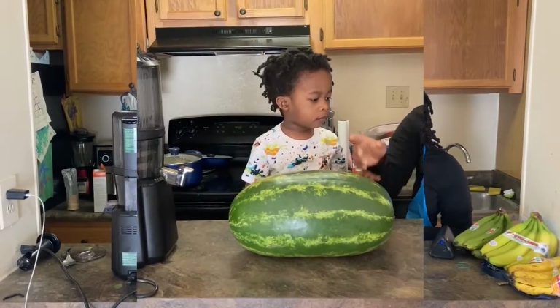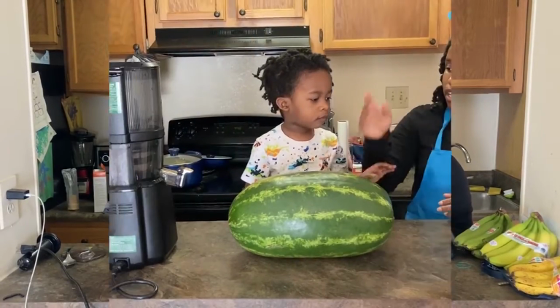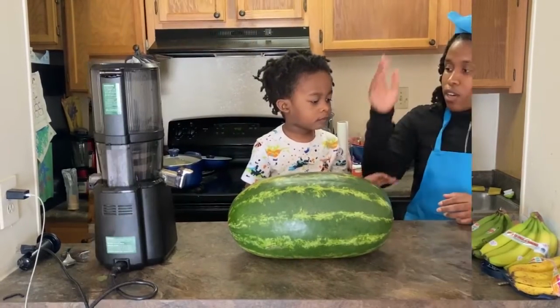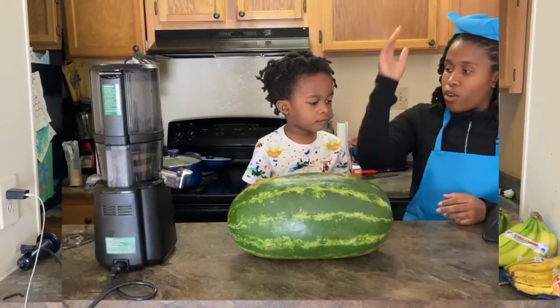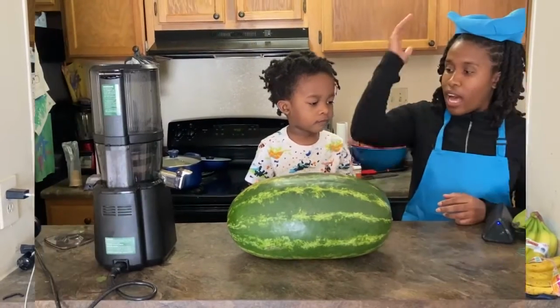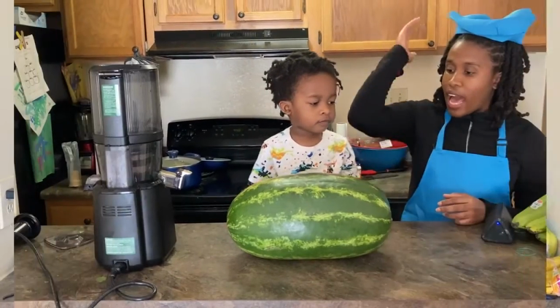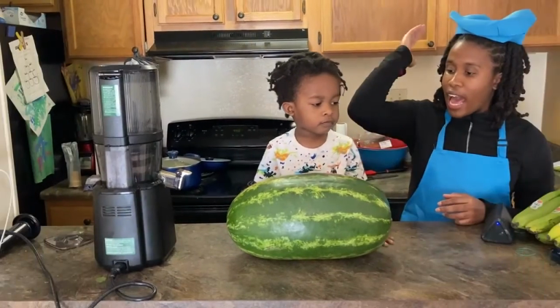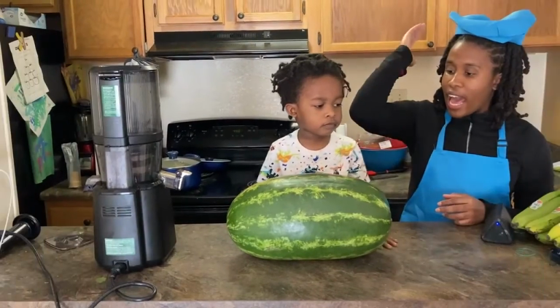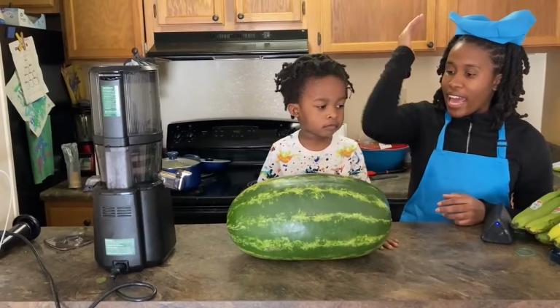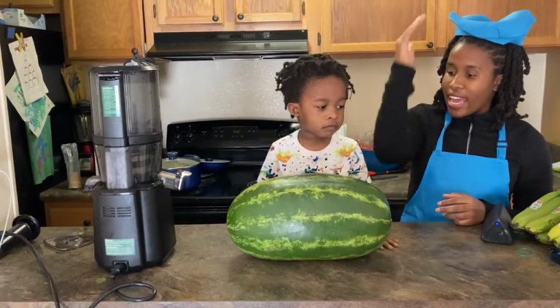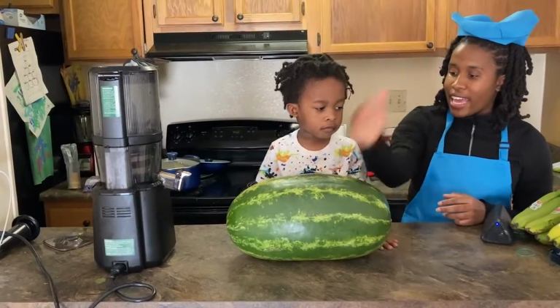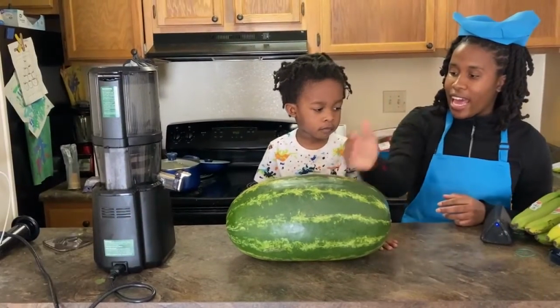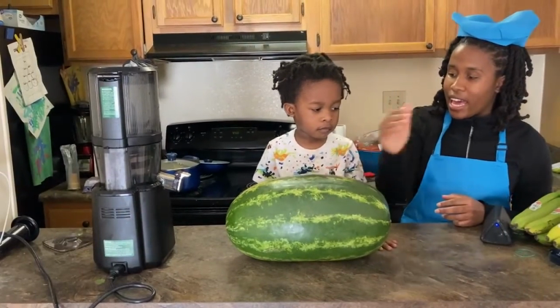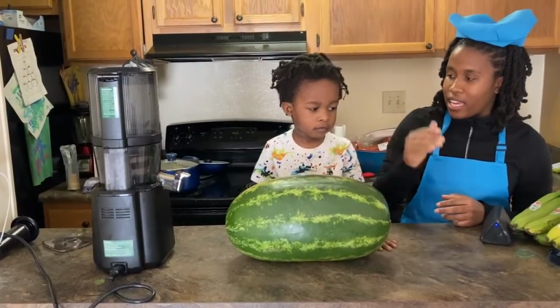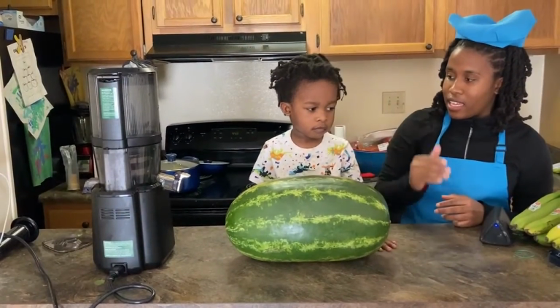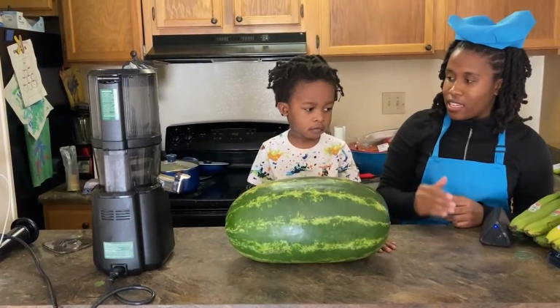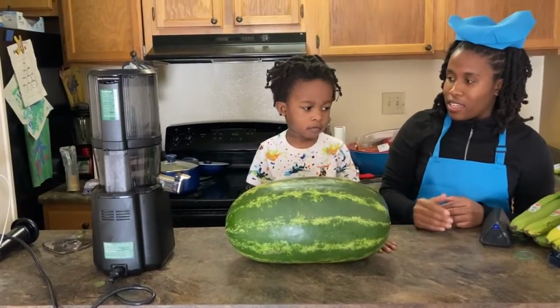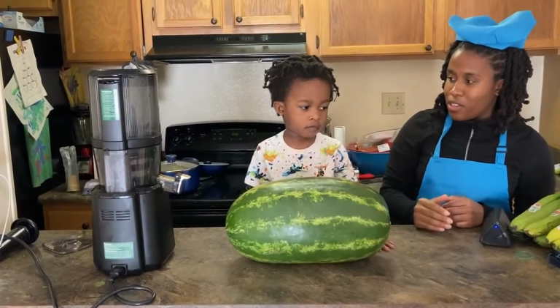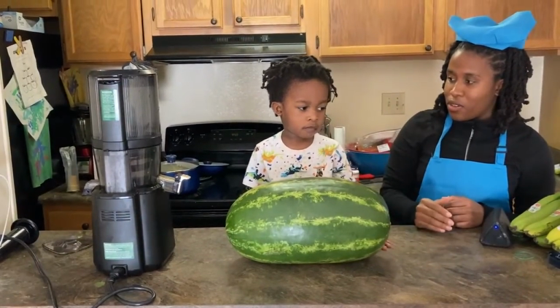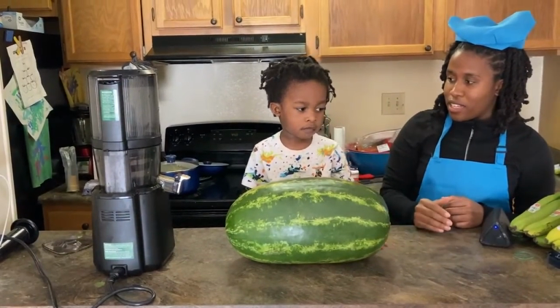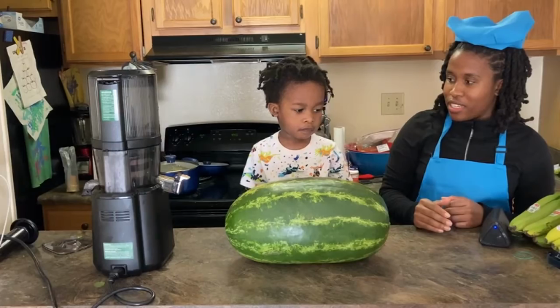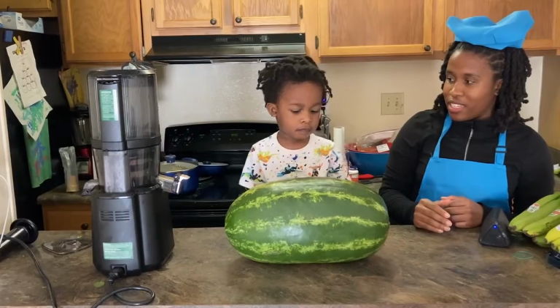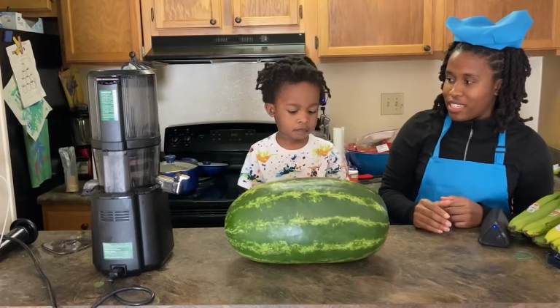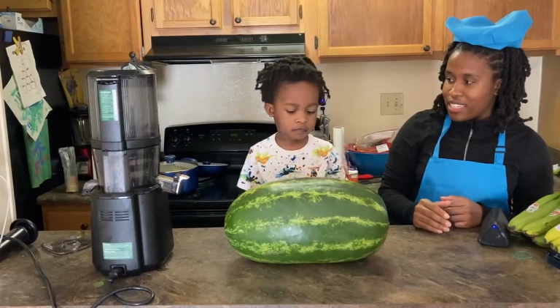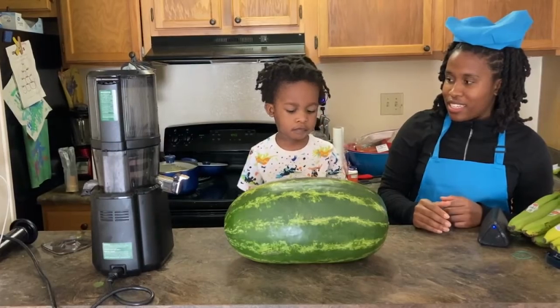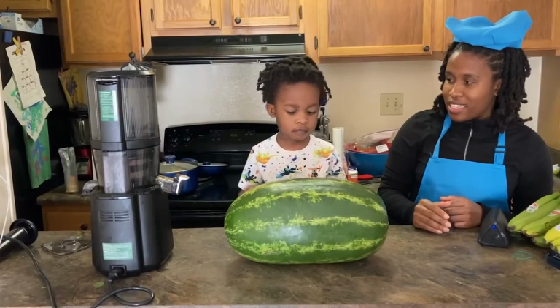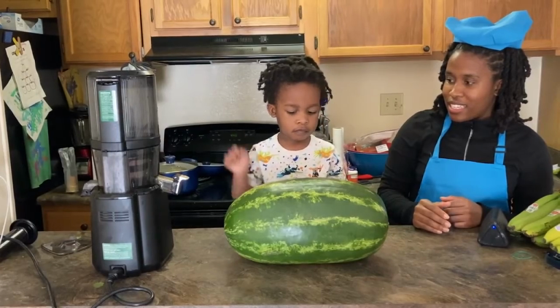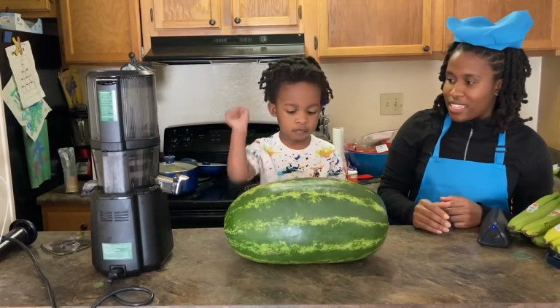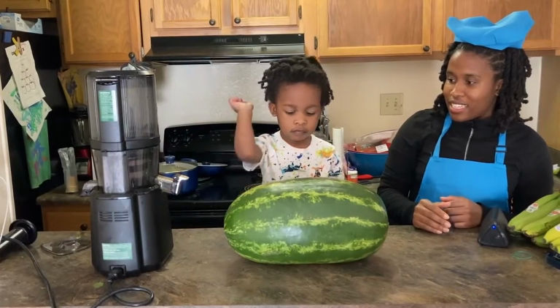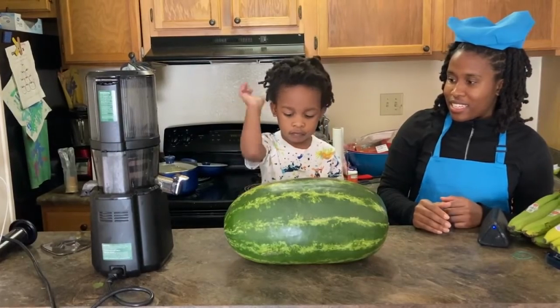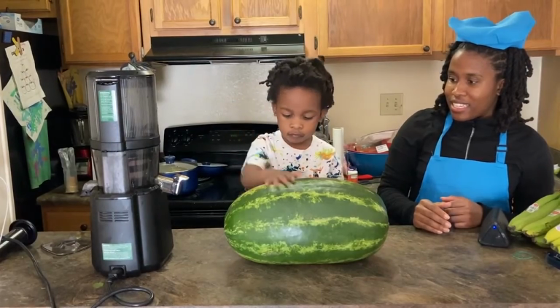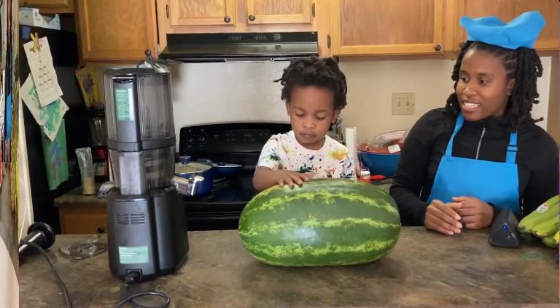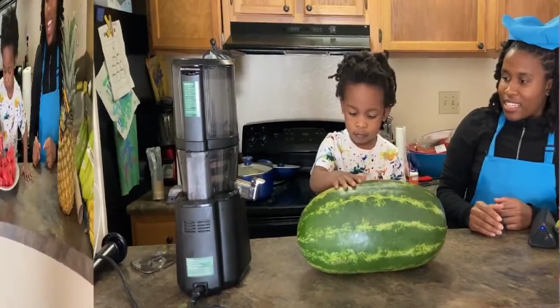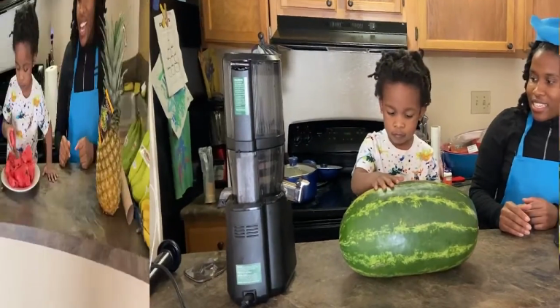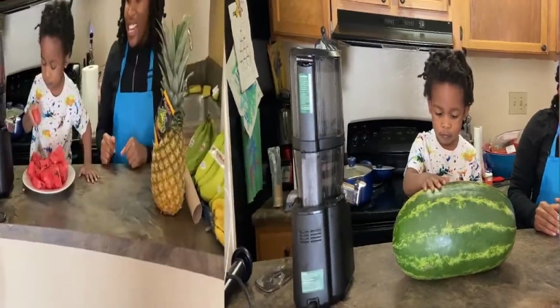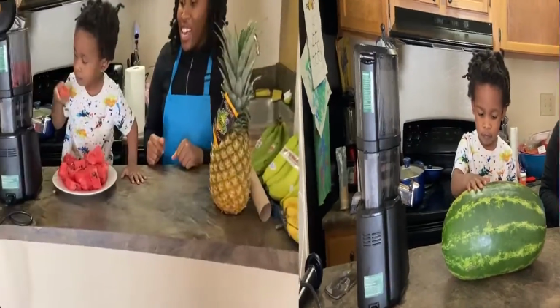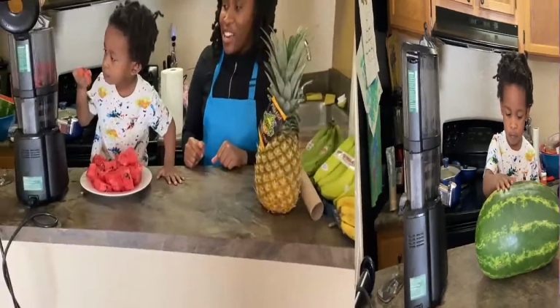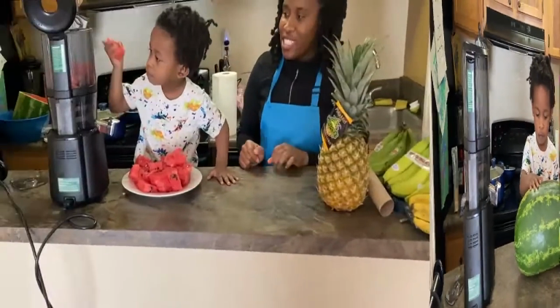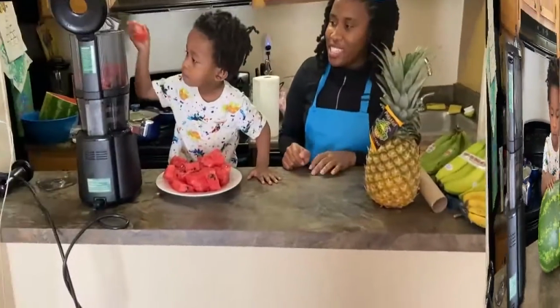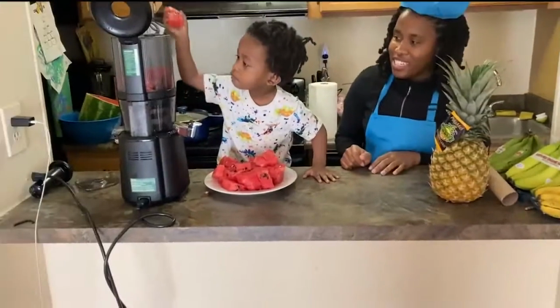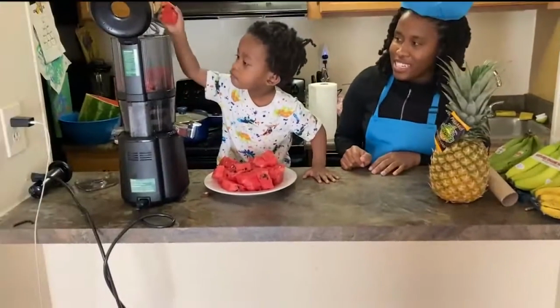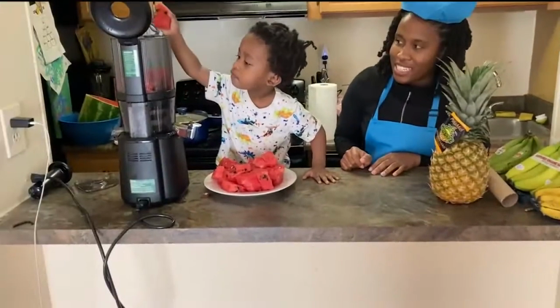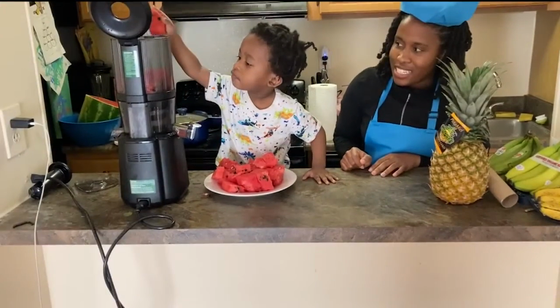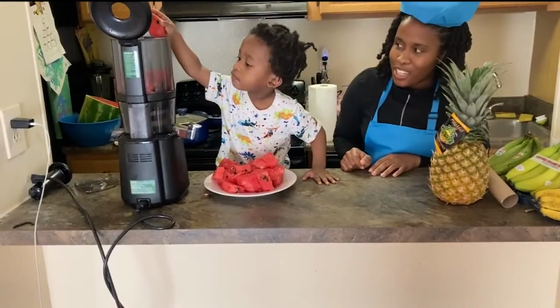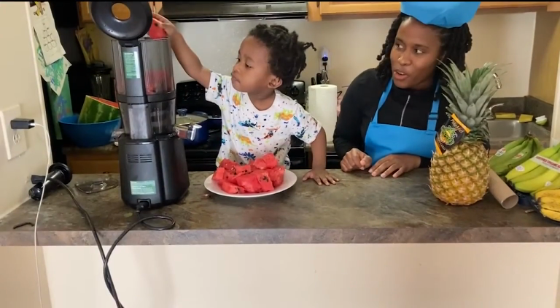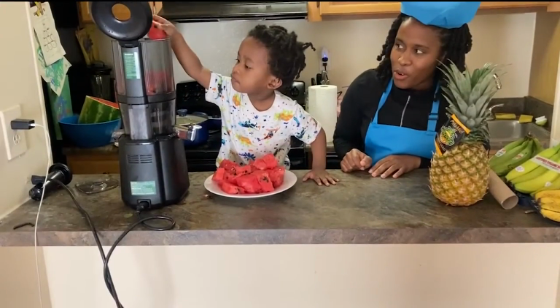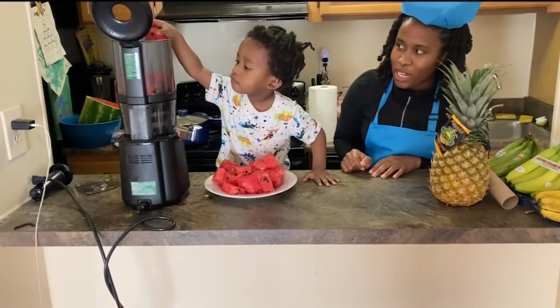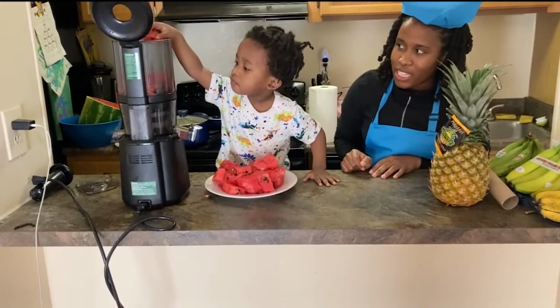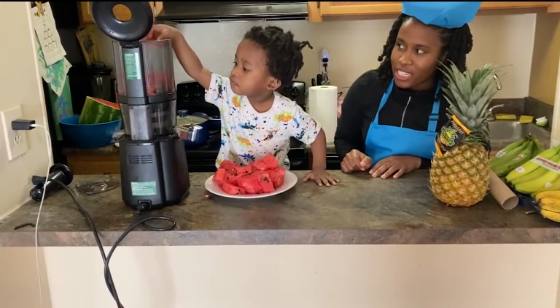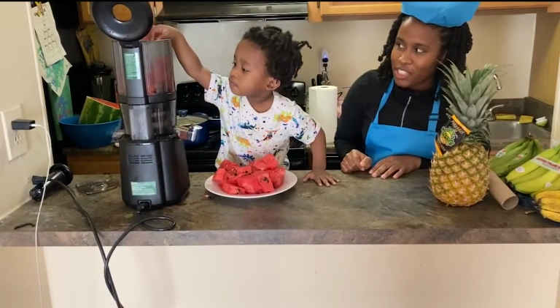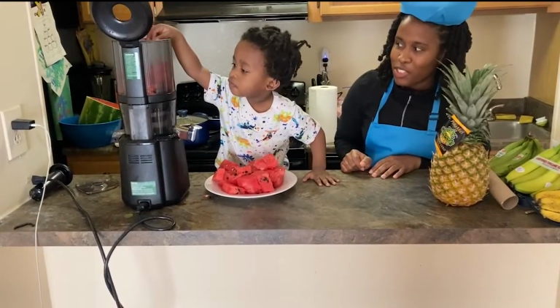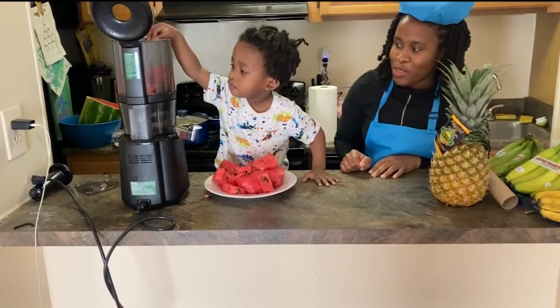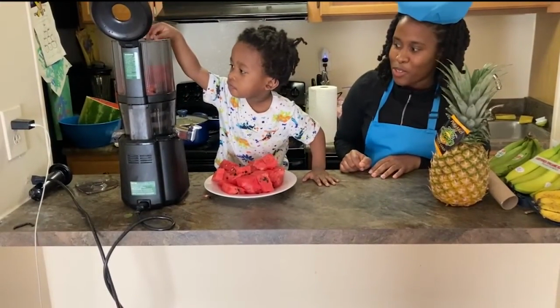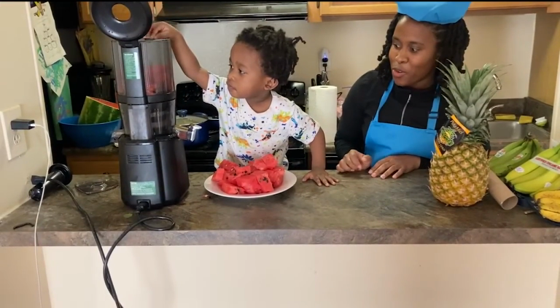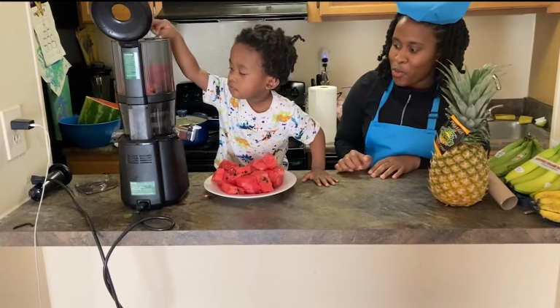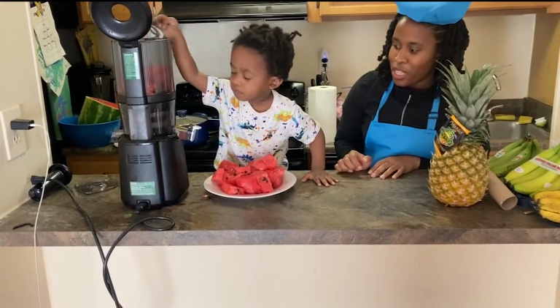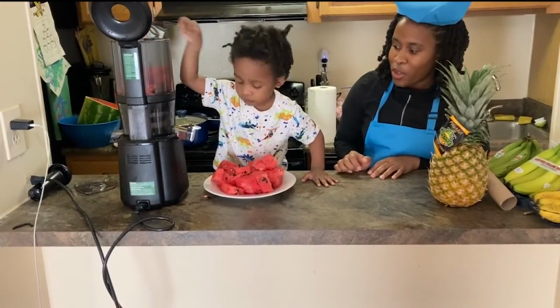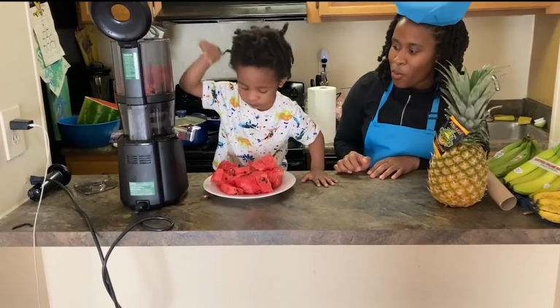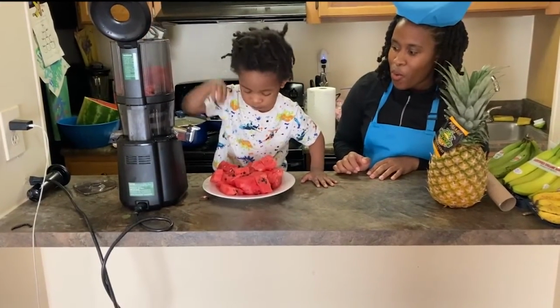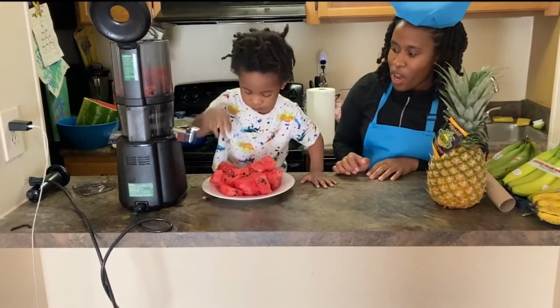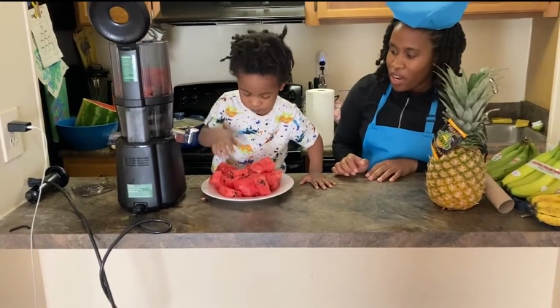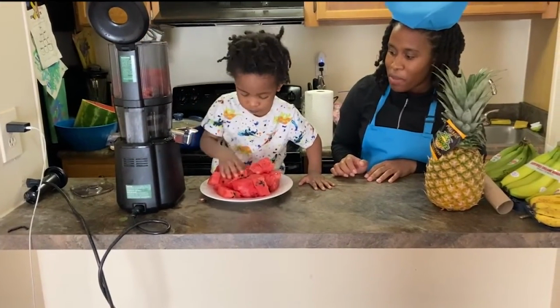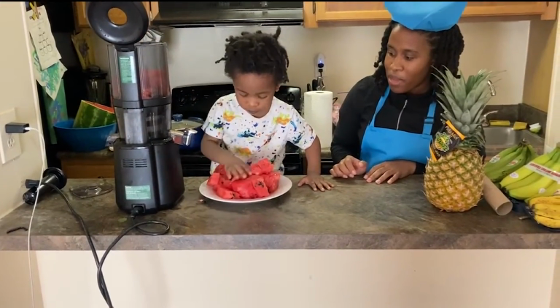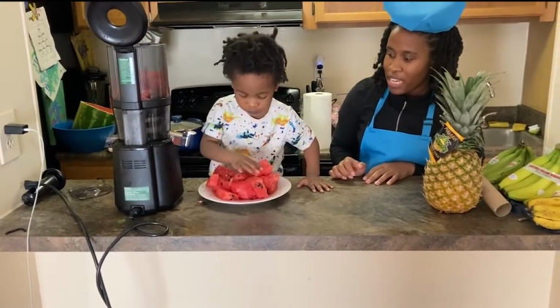Okay, go! Hiya! Now Siri is loading the juicer with the watermelon.